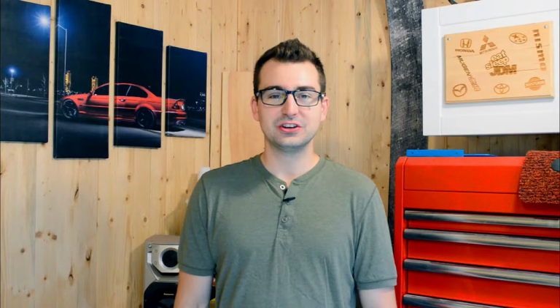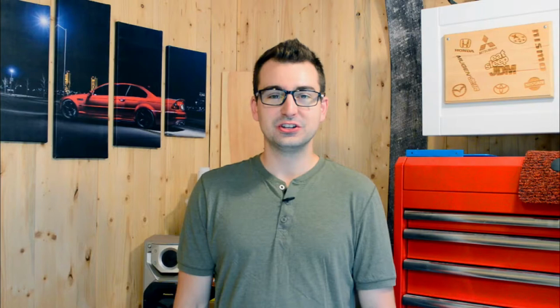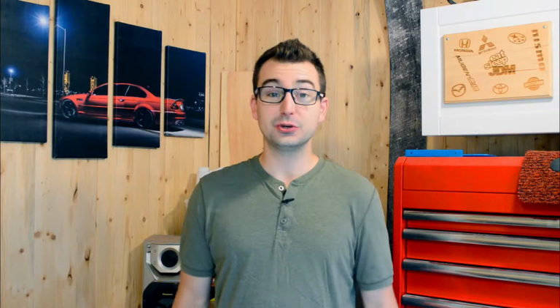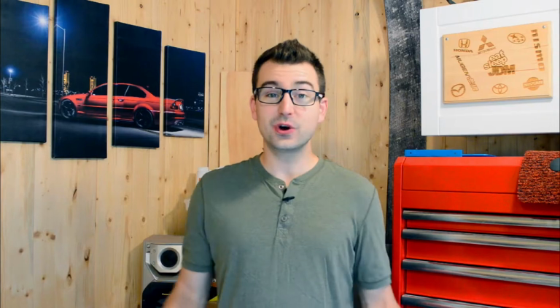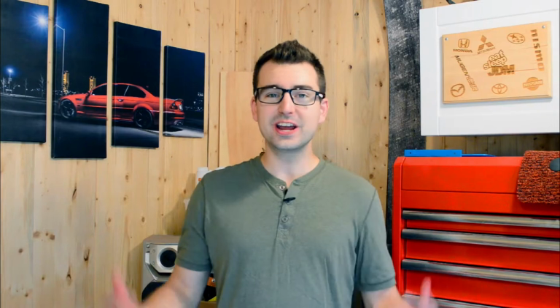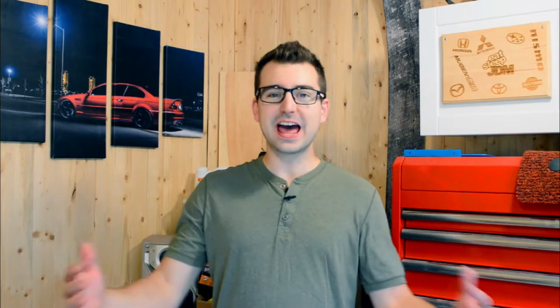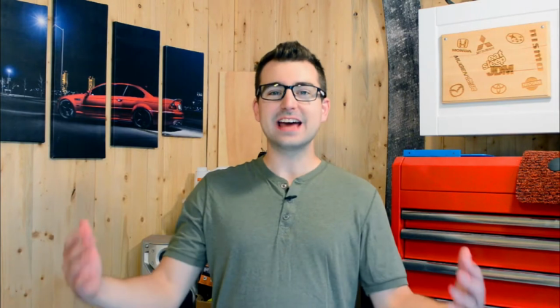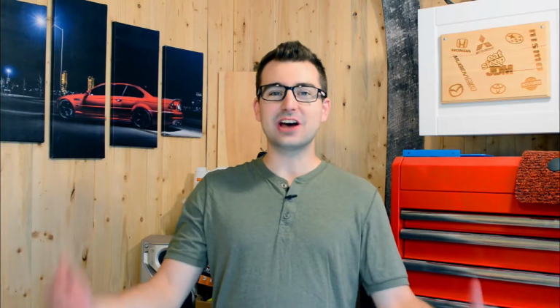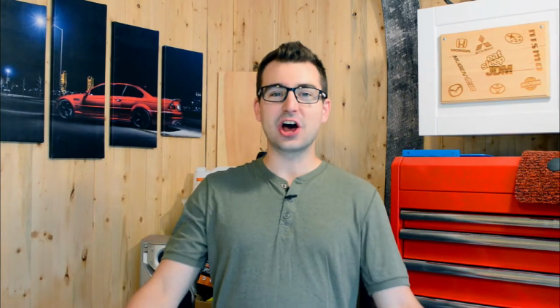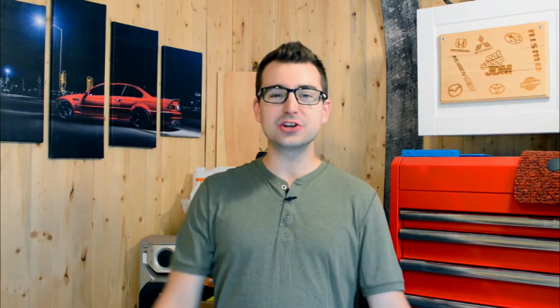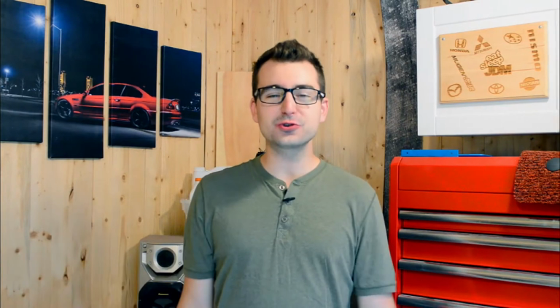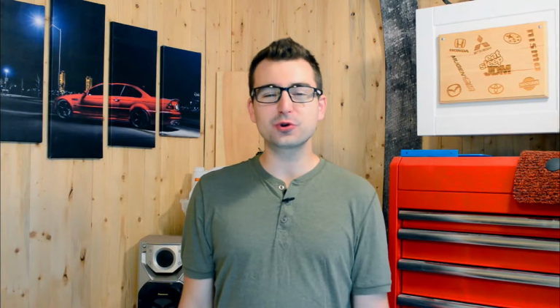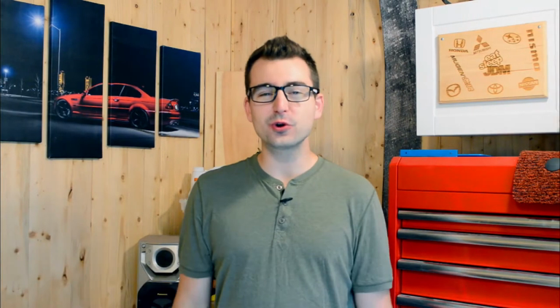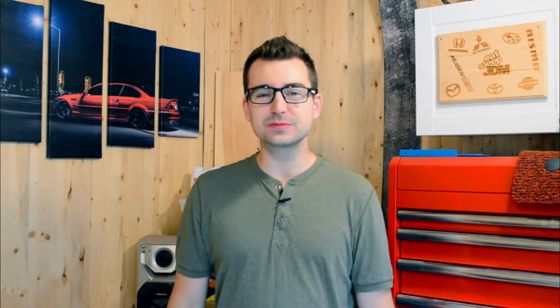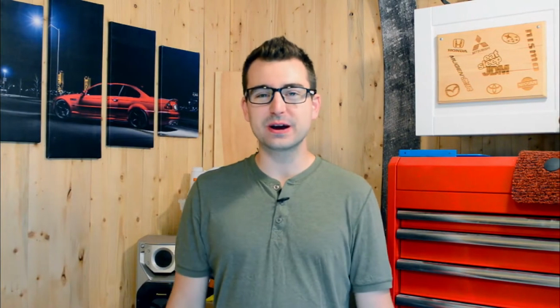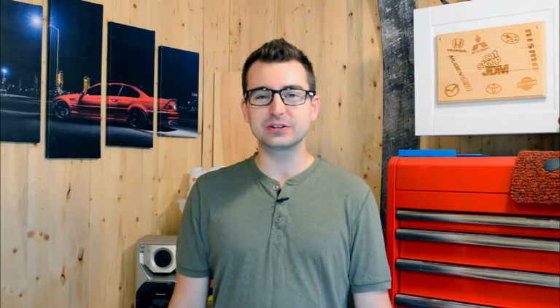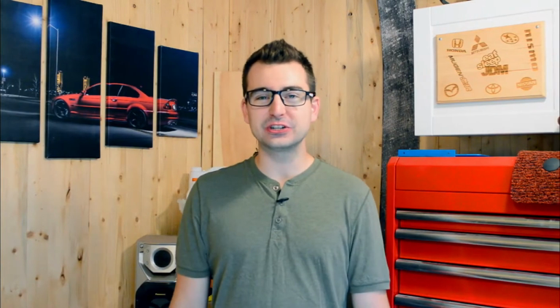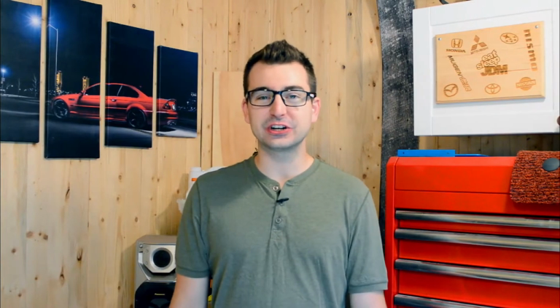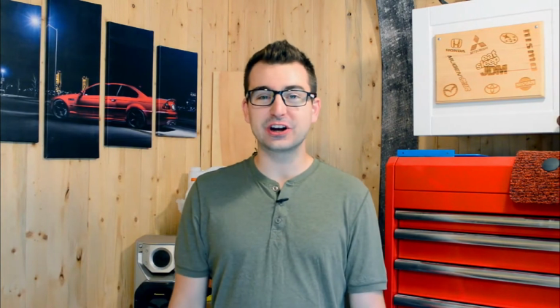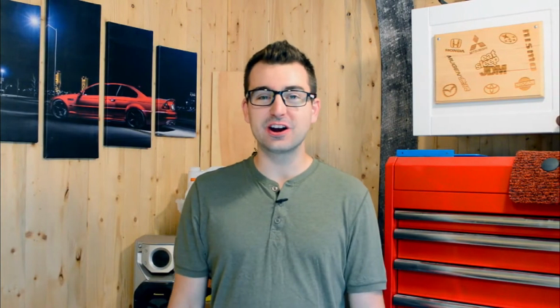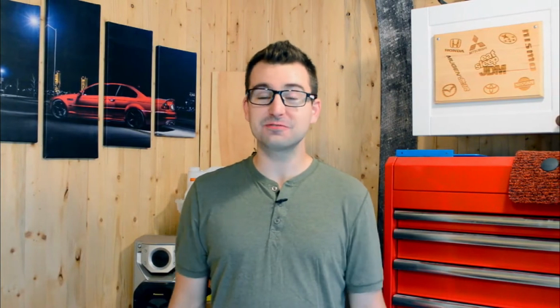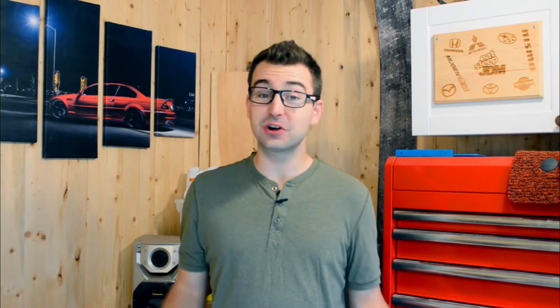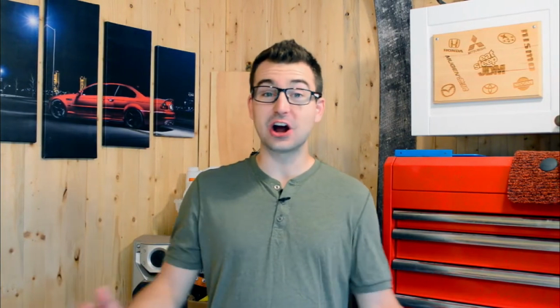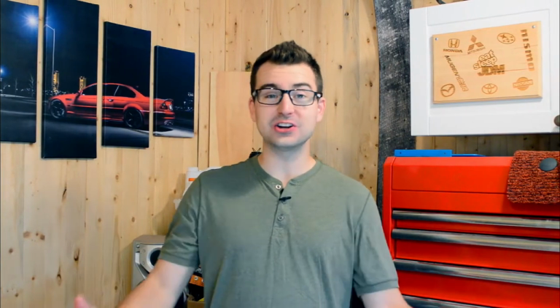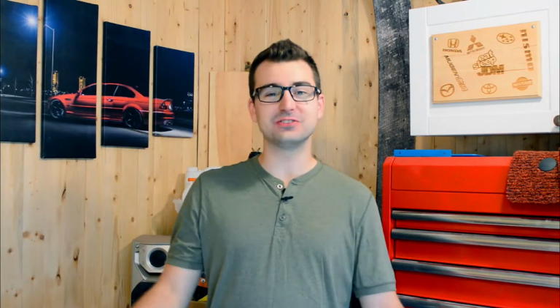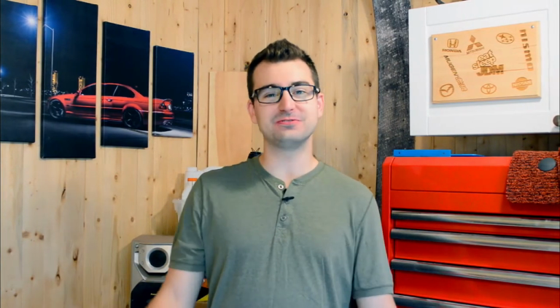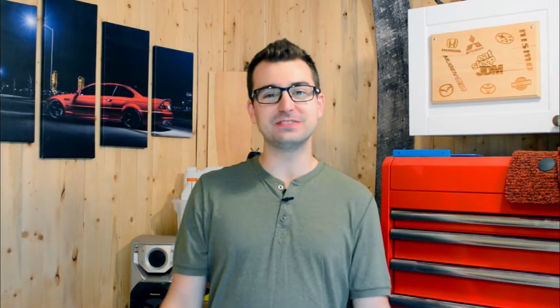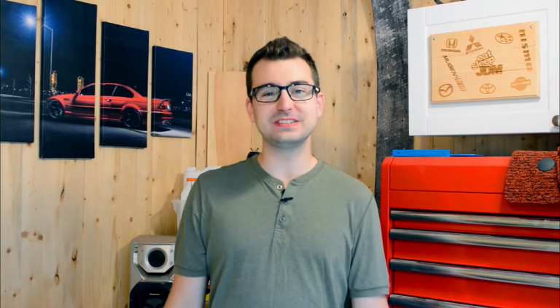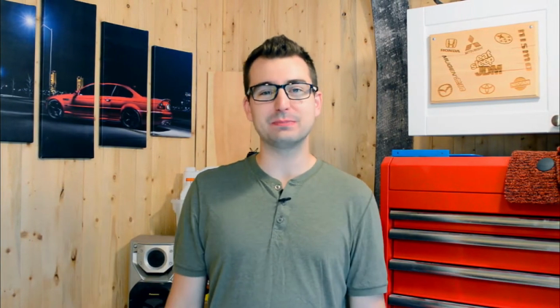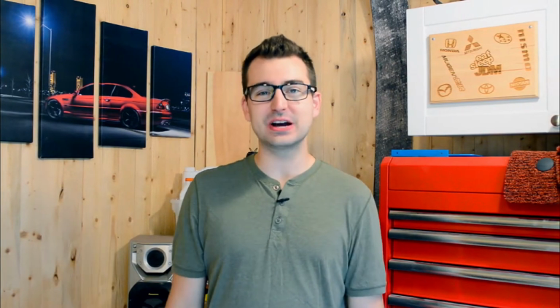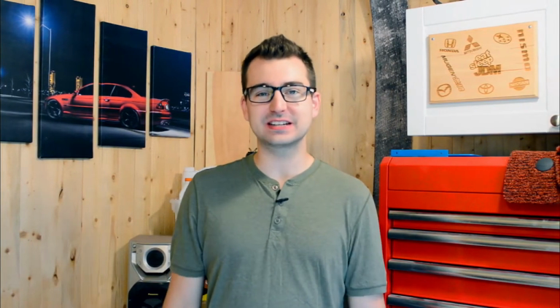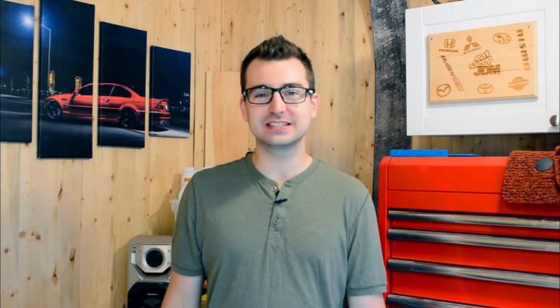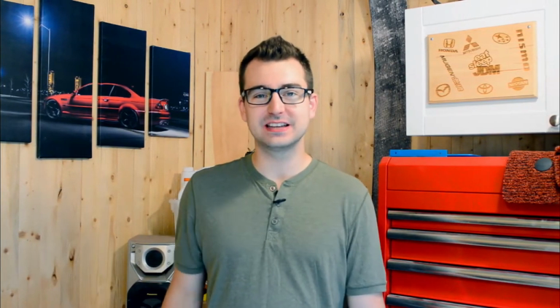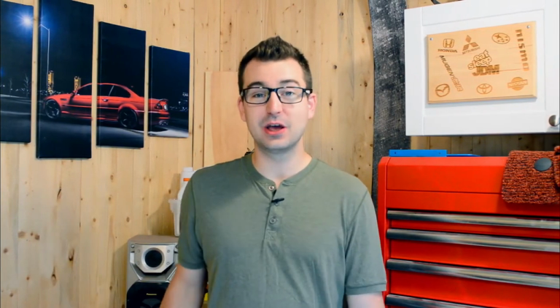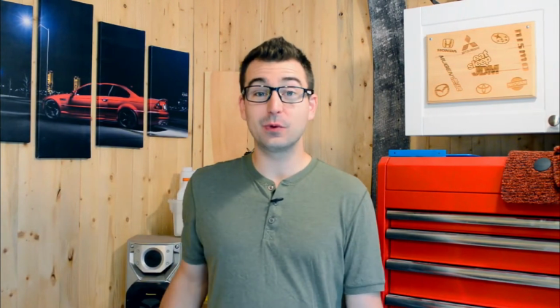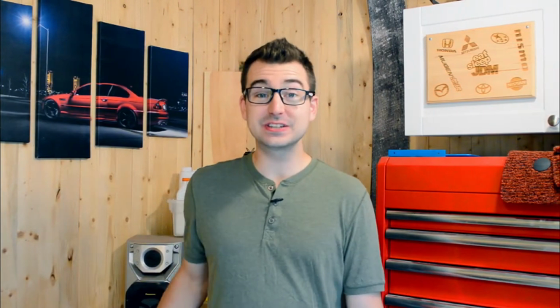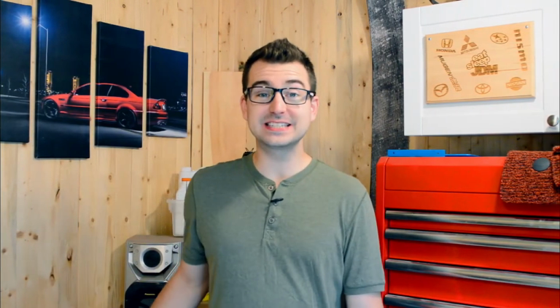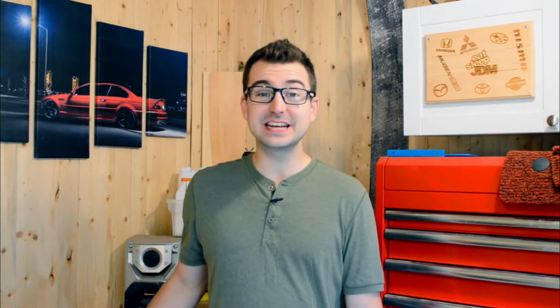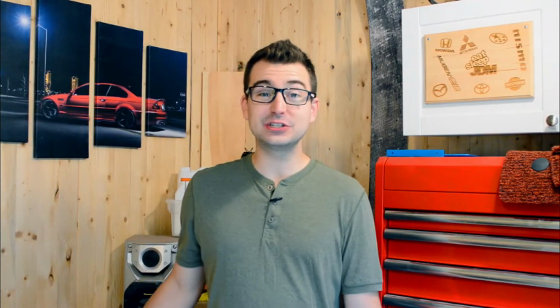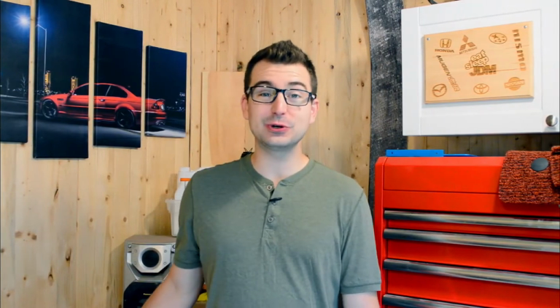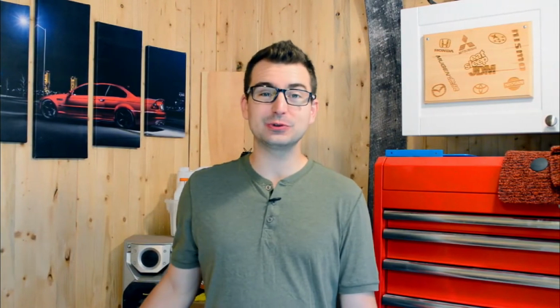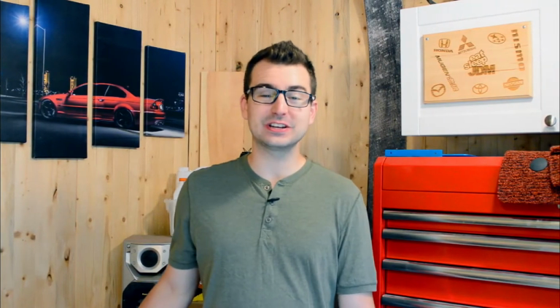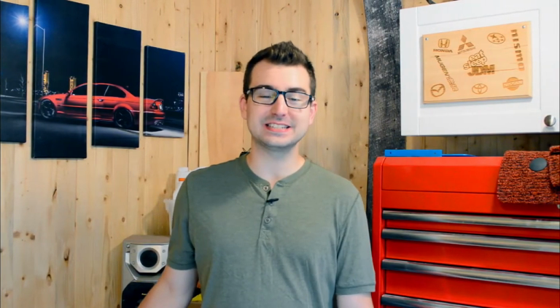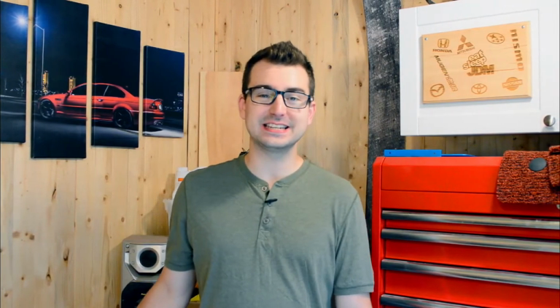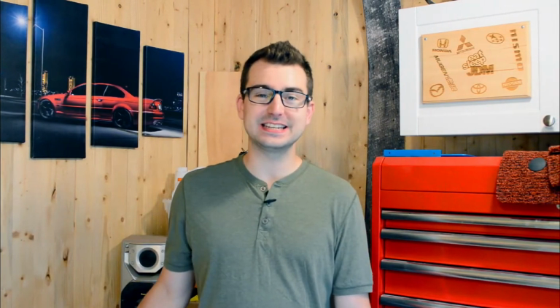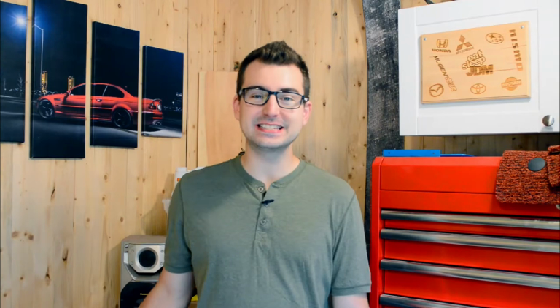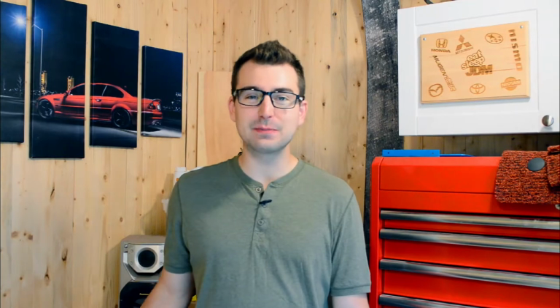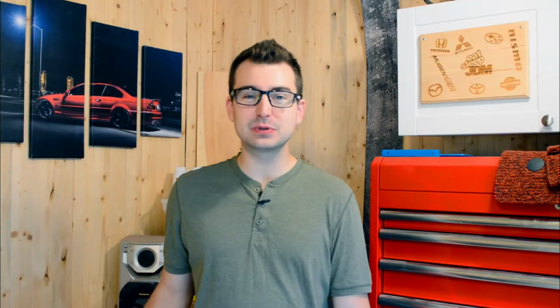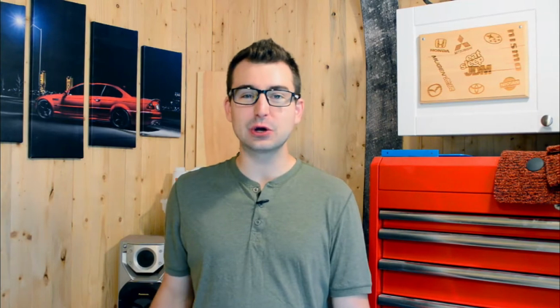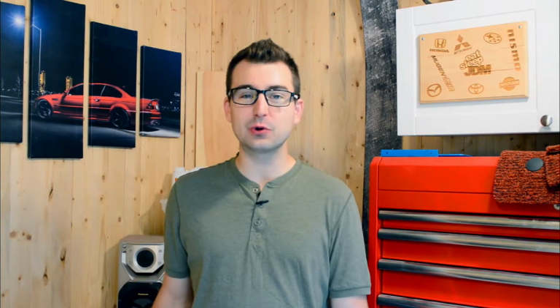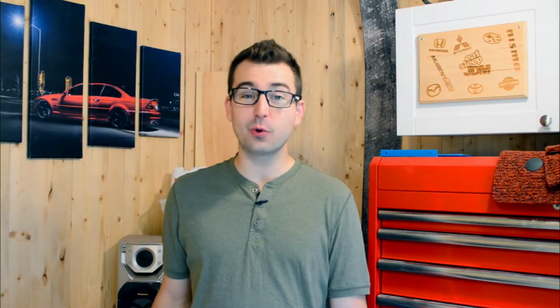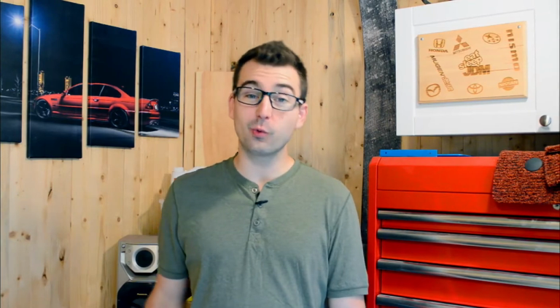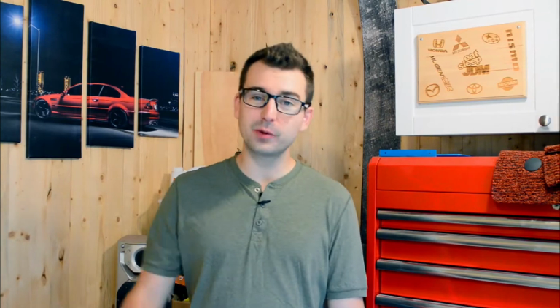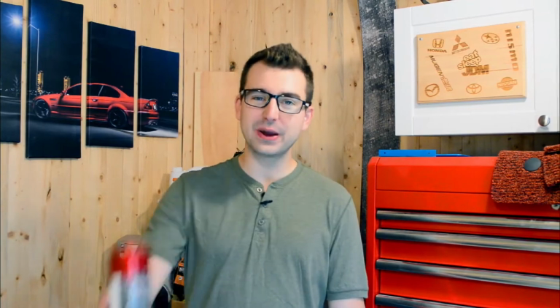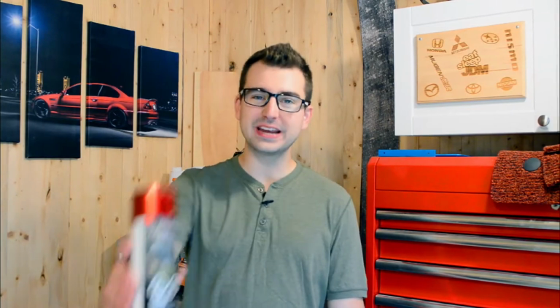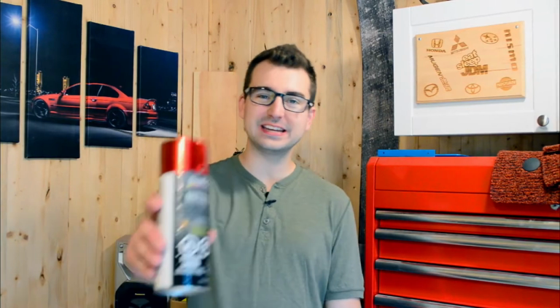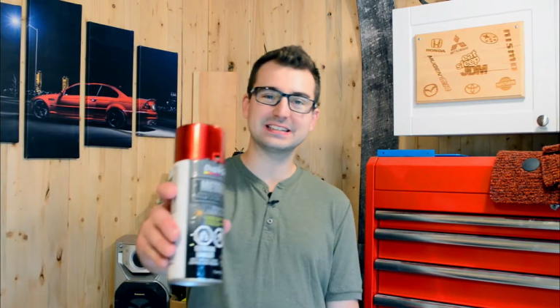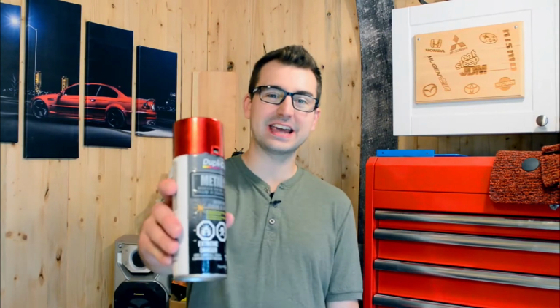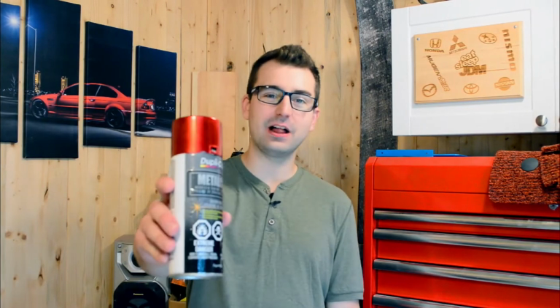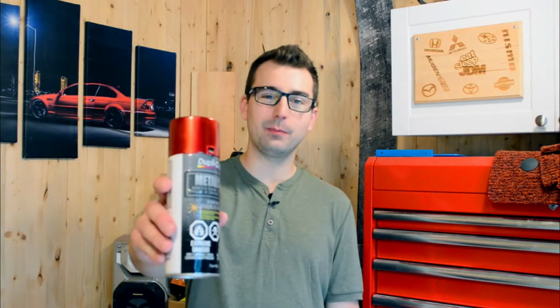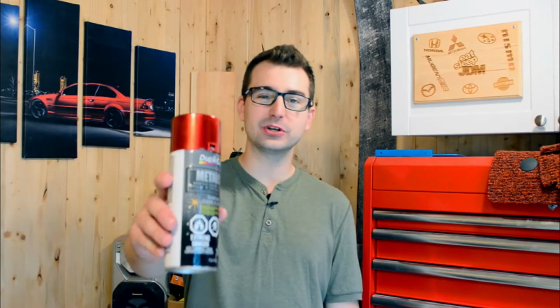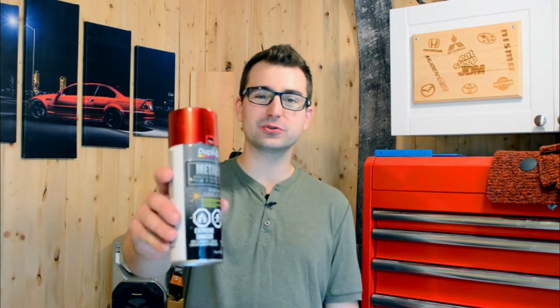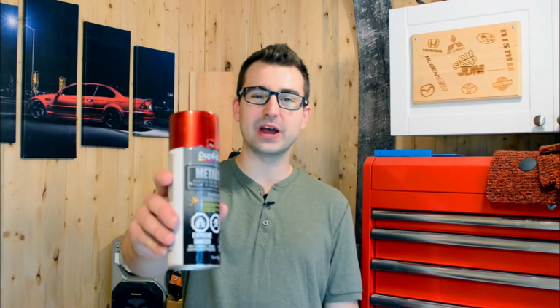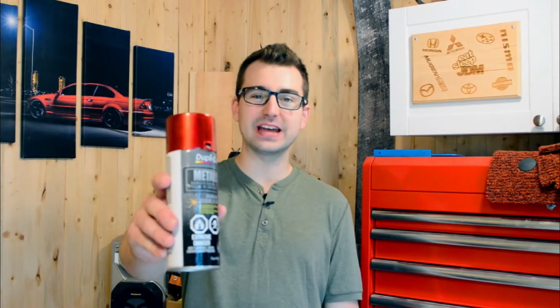Do you want to add 100 horsepower to your car for under 50 bucks? Well stay tuned because in this episode we're painting the calipers red.